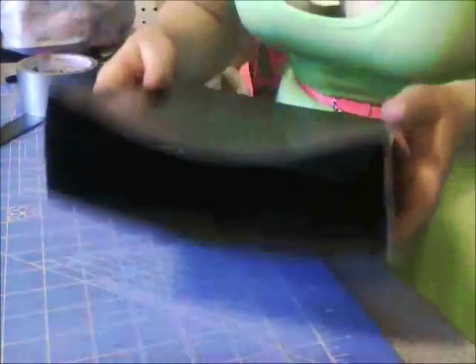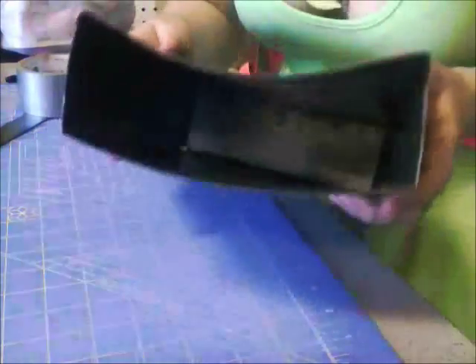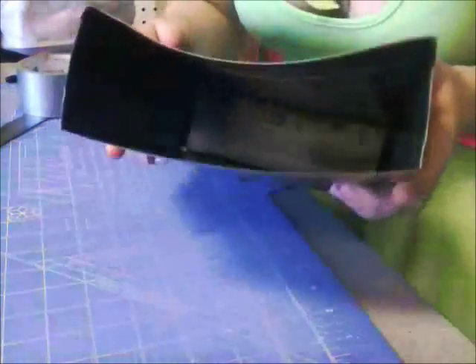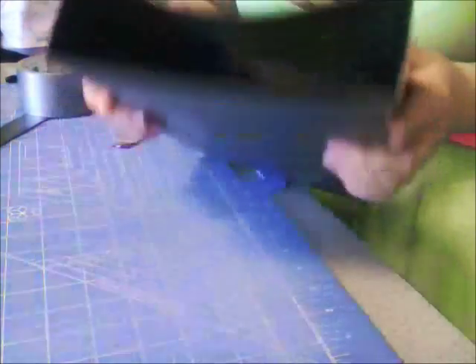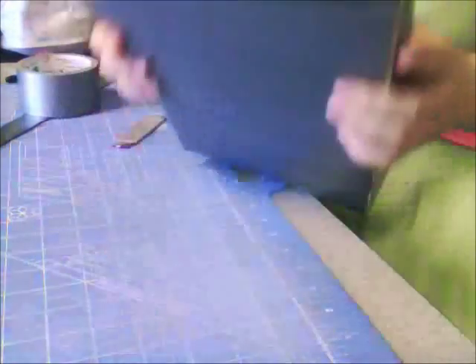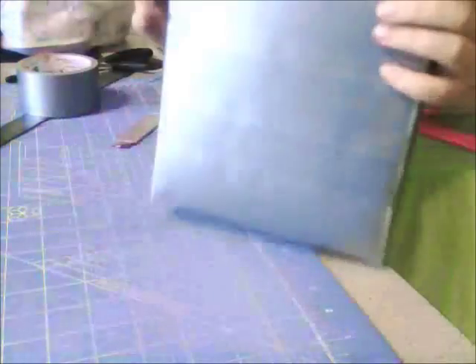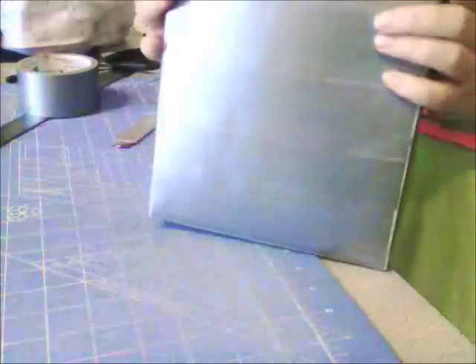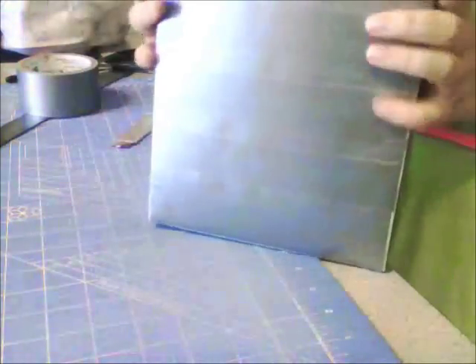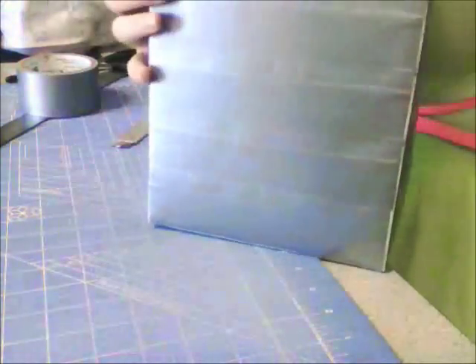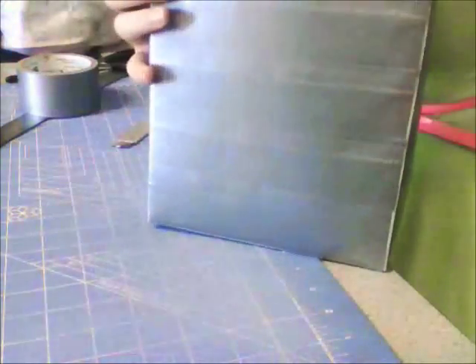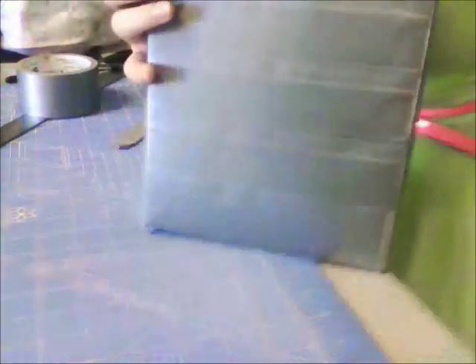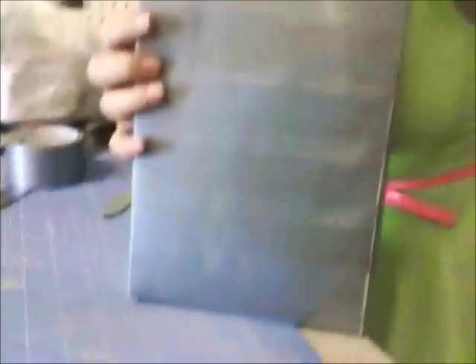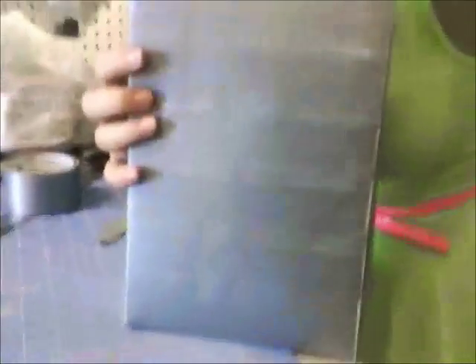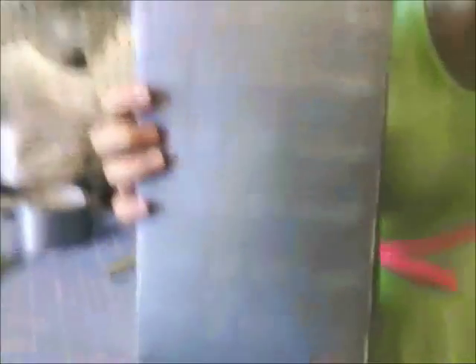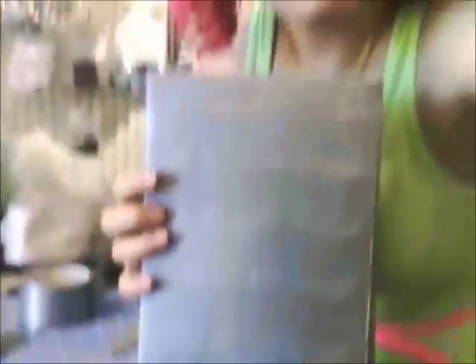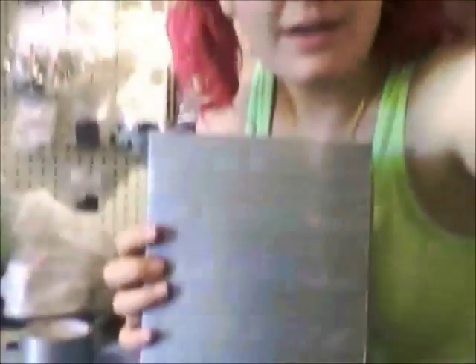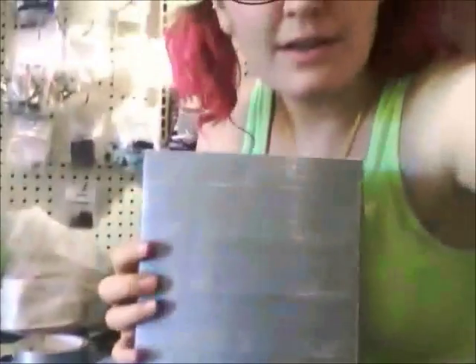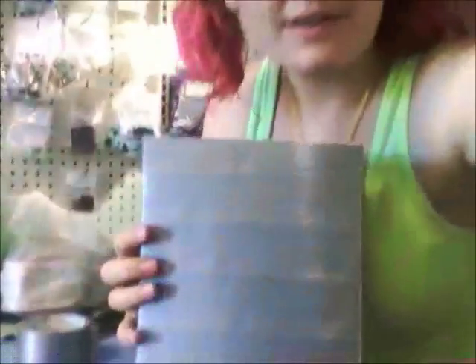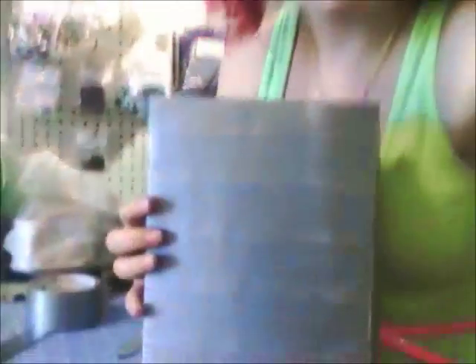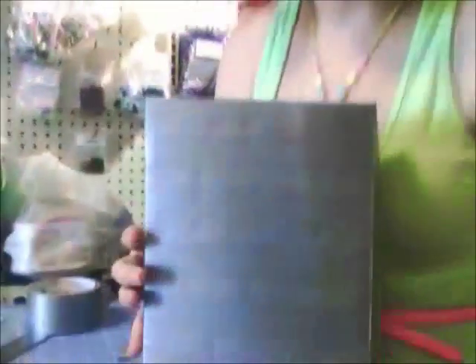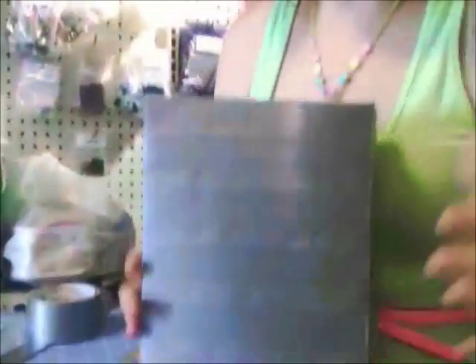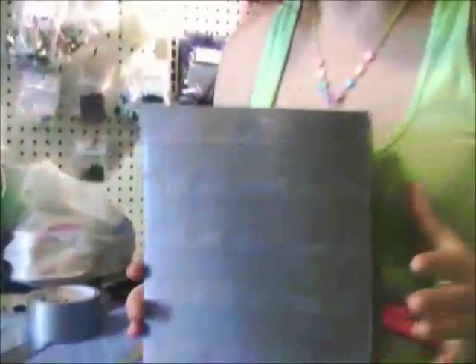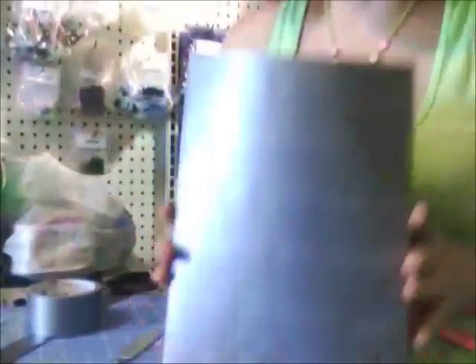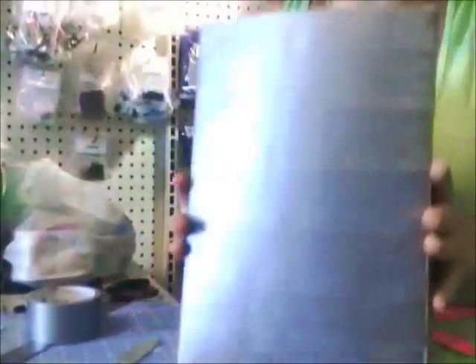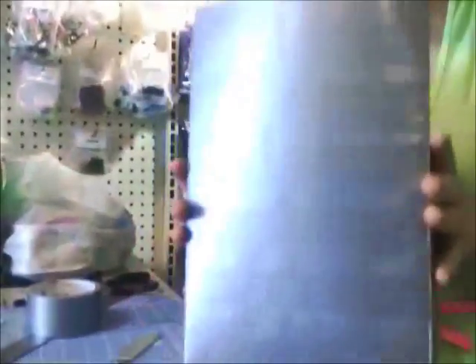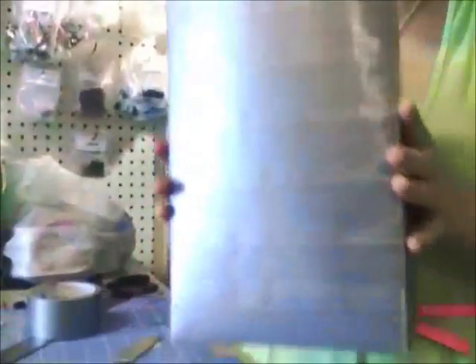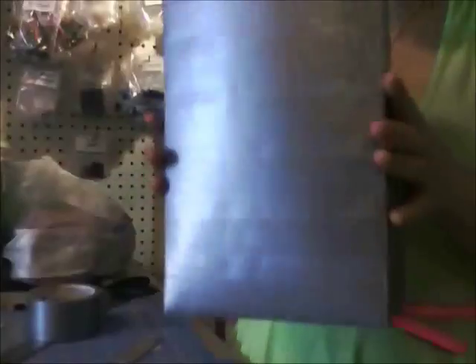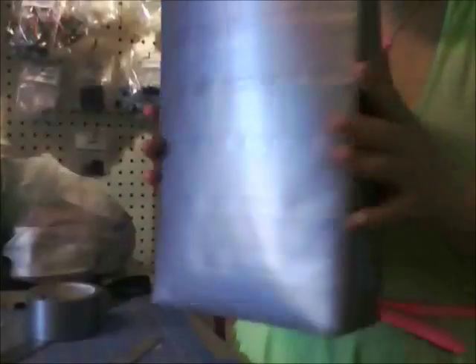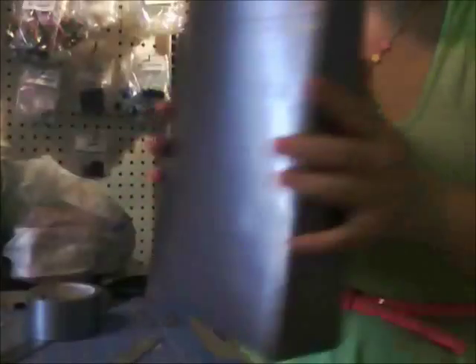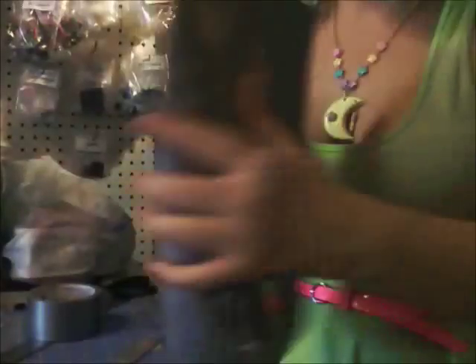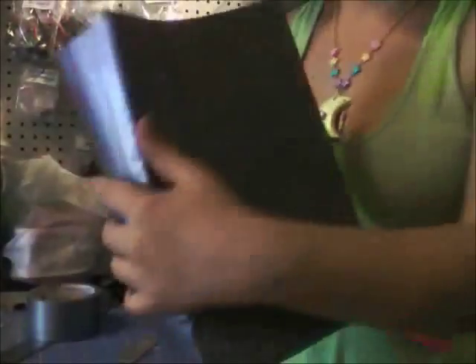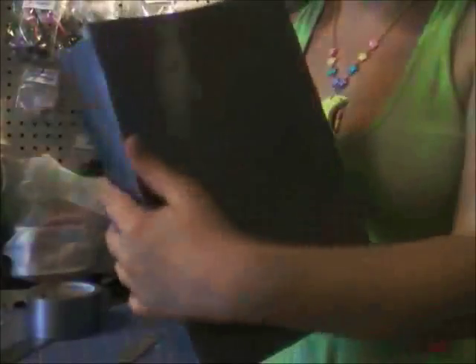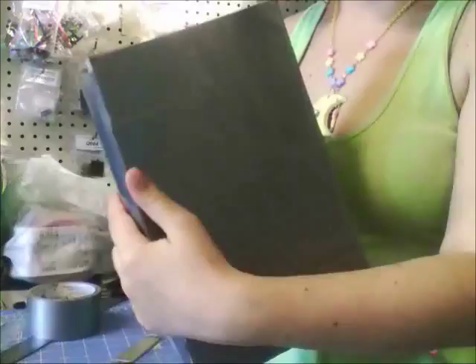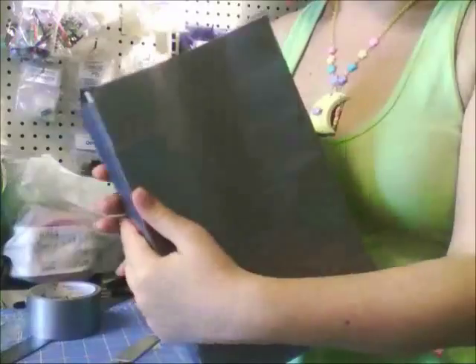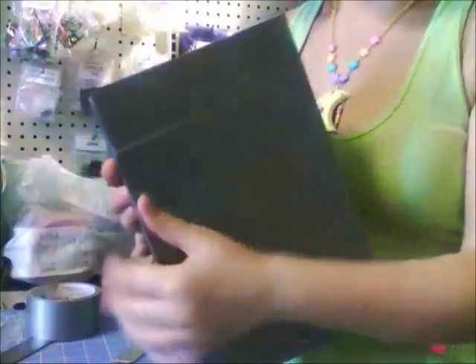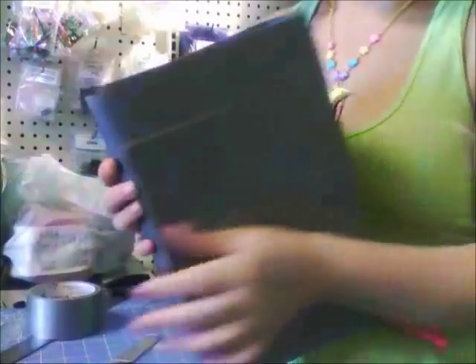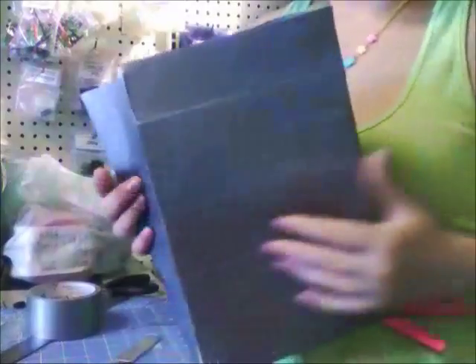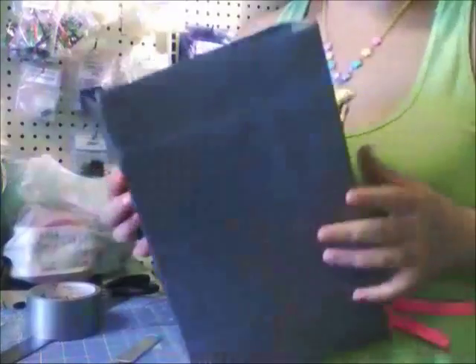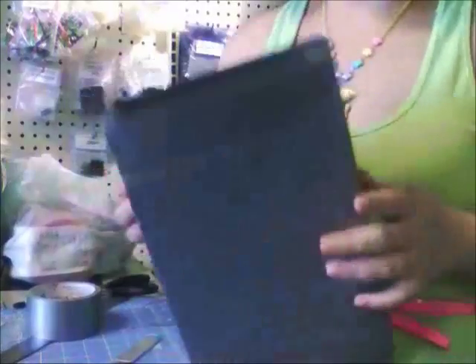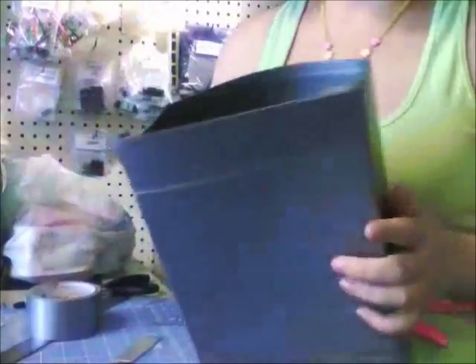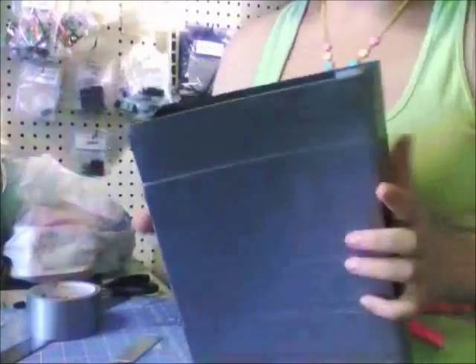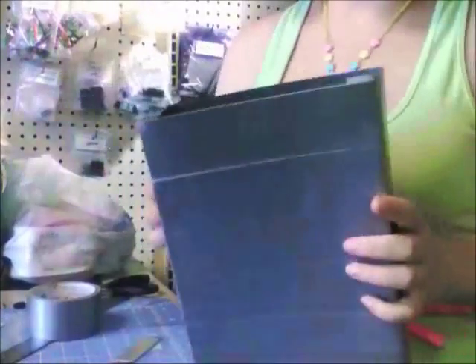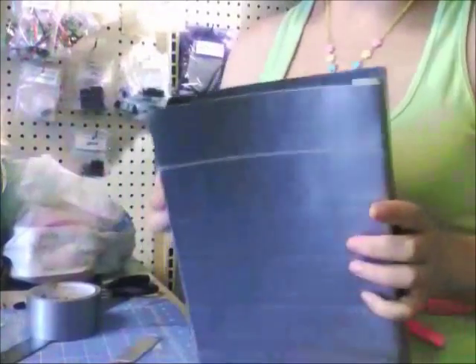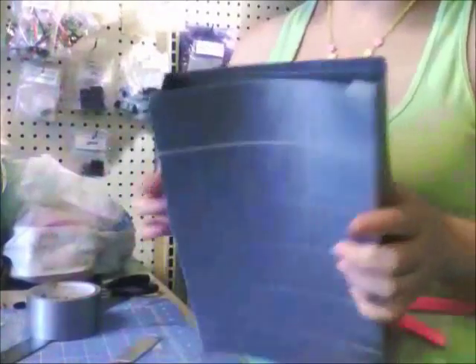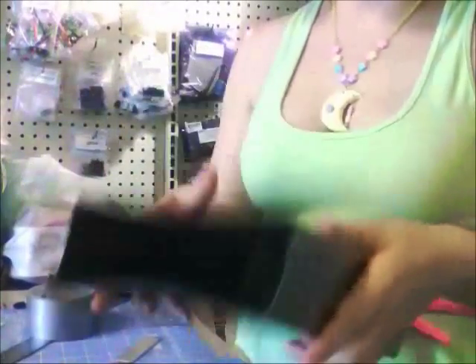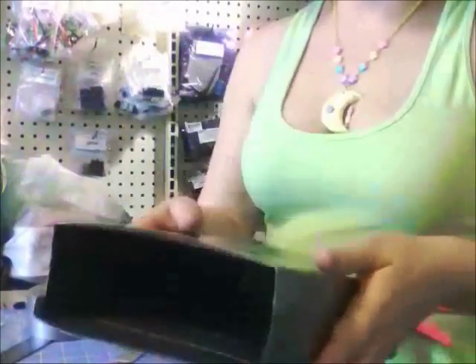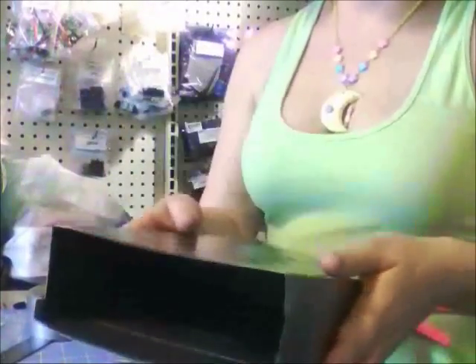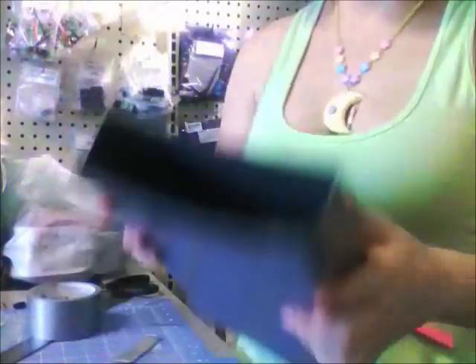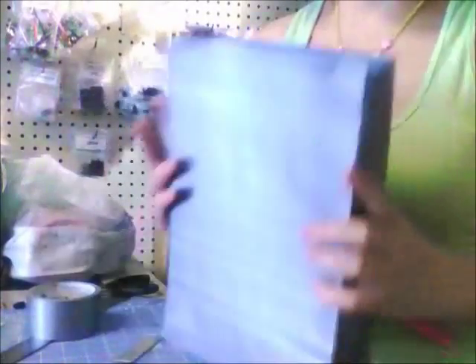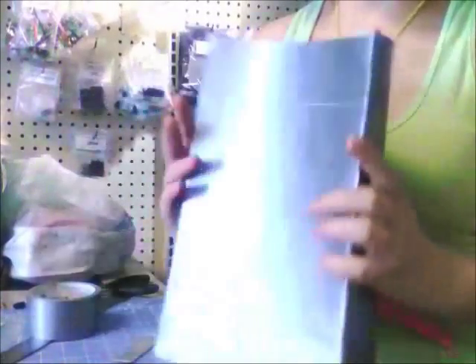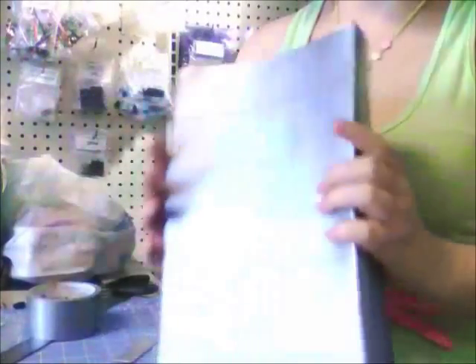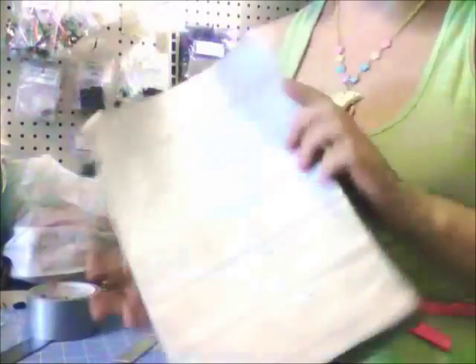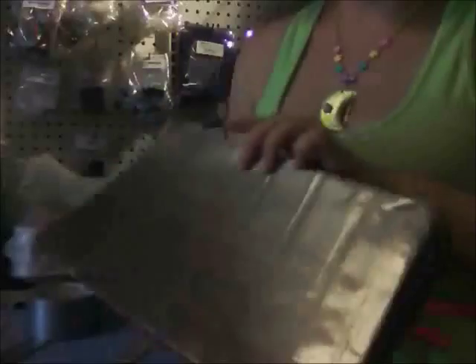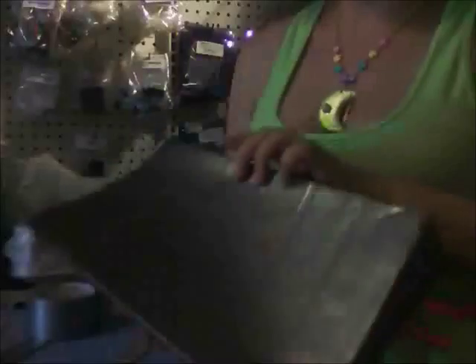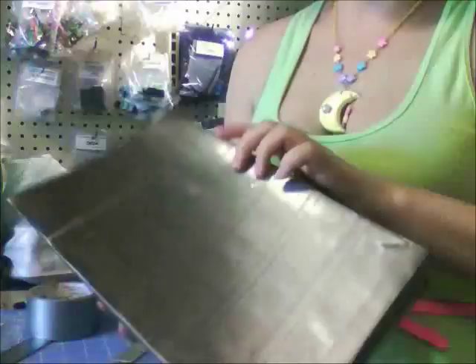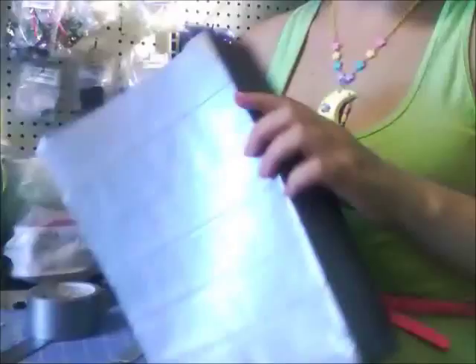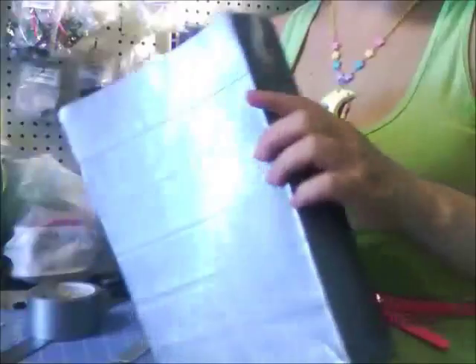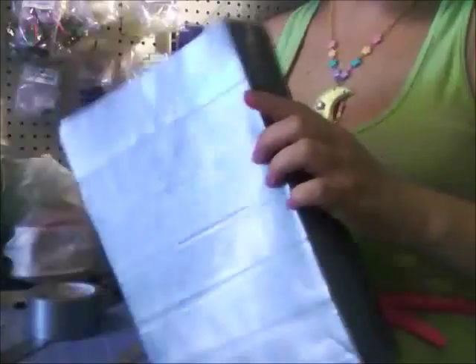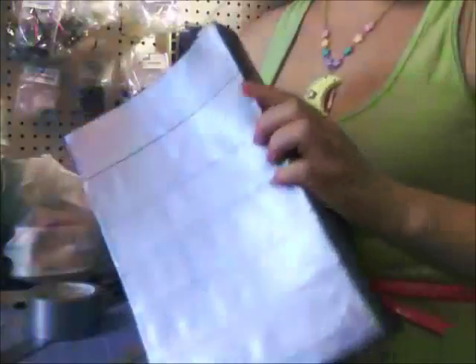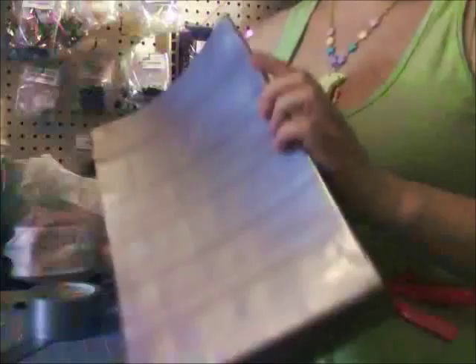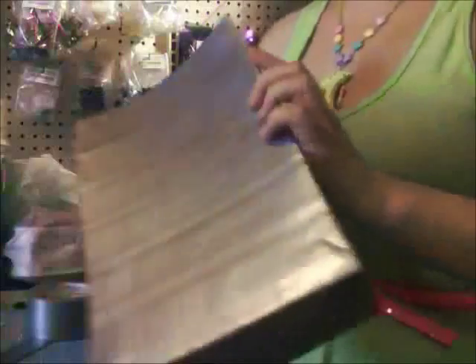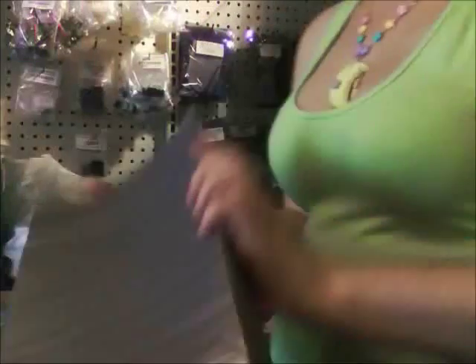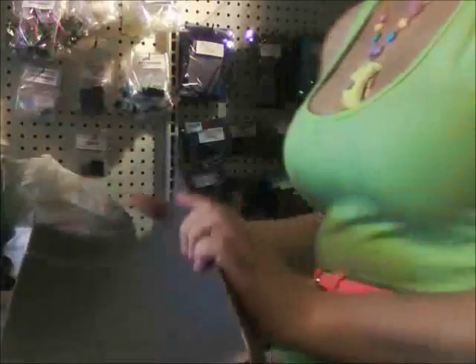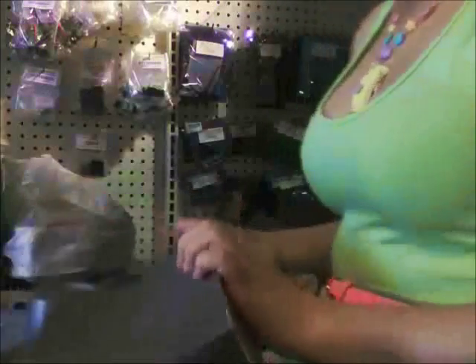Now you should have a bag. Before we go to the next step, trim up any edges if they're uneven.